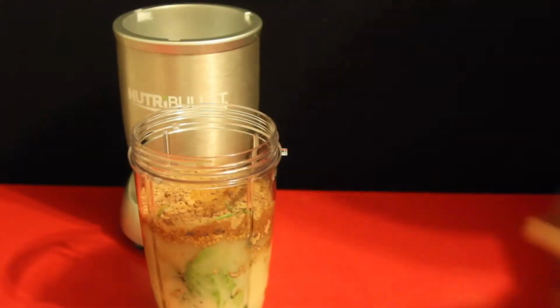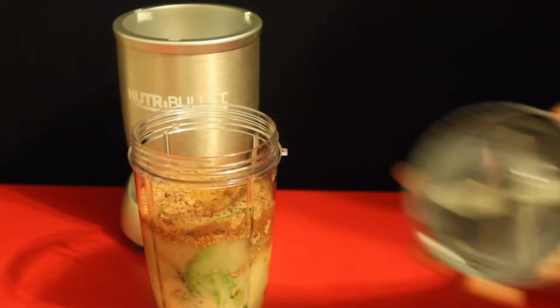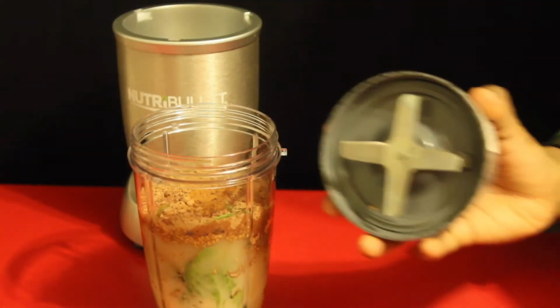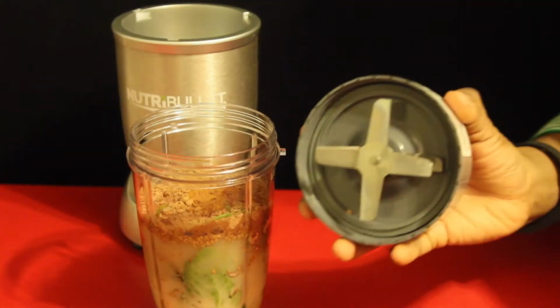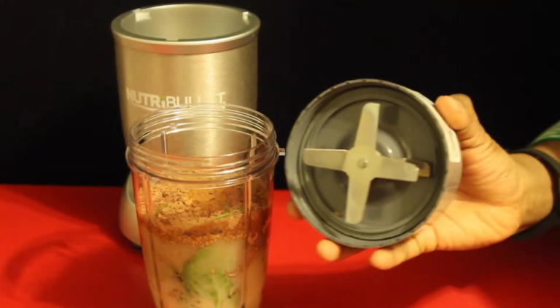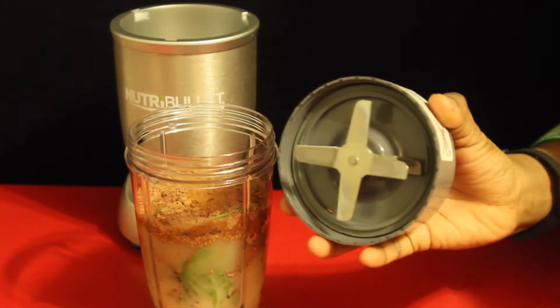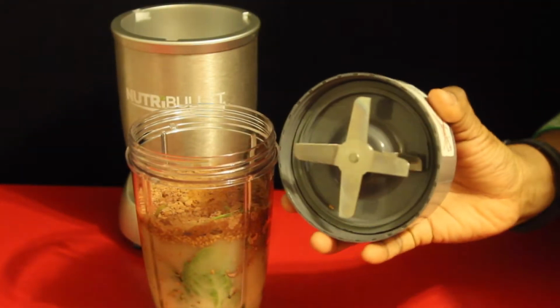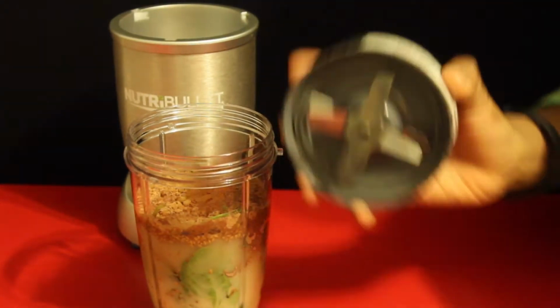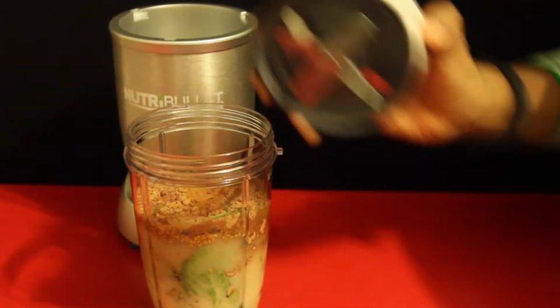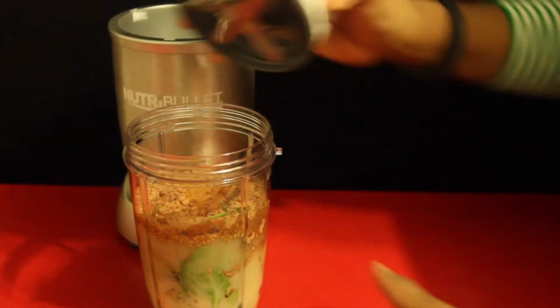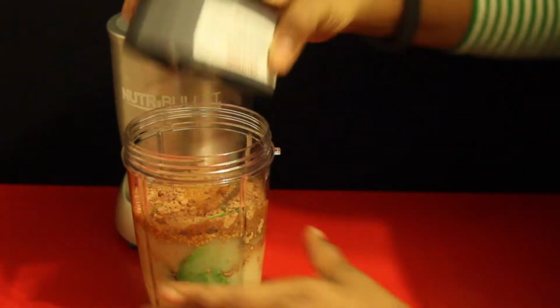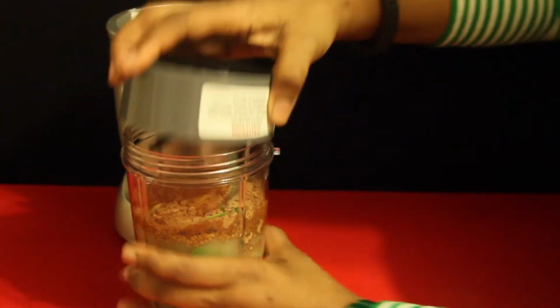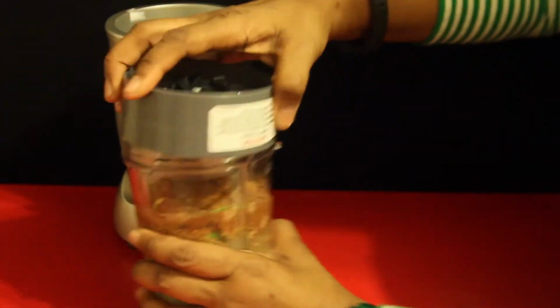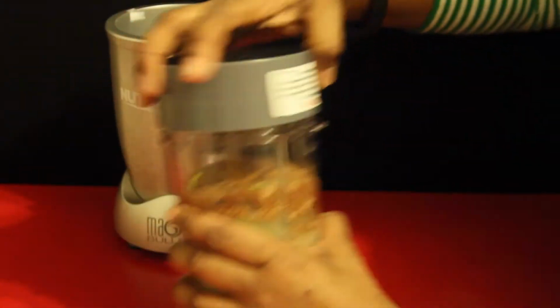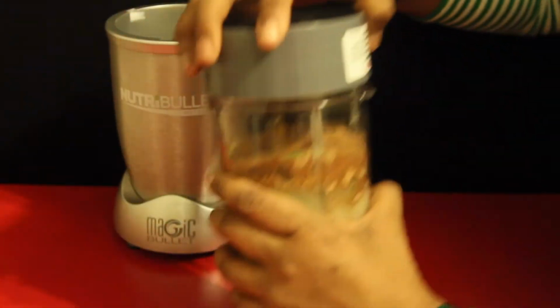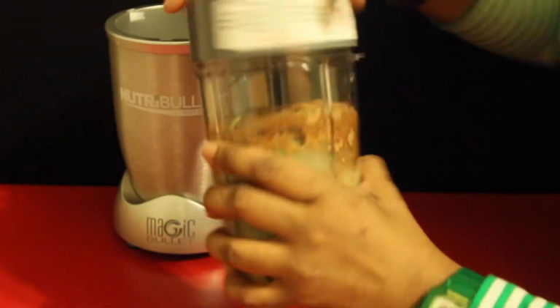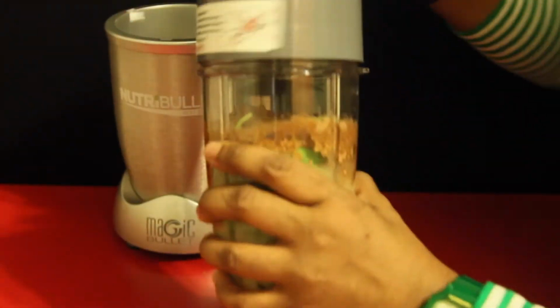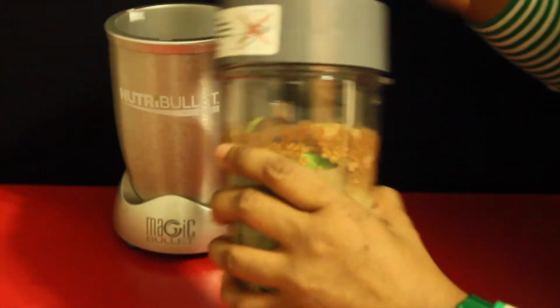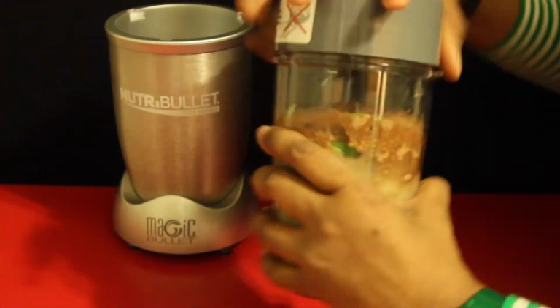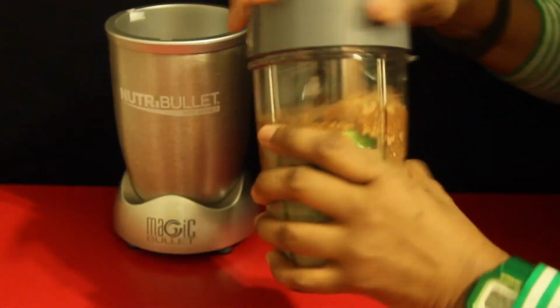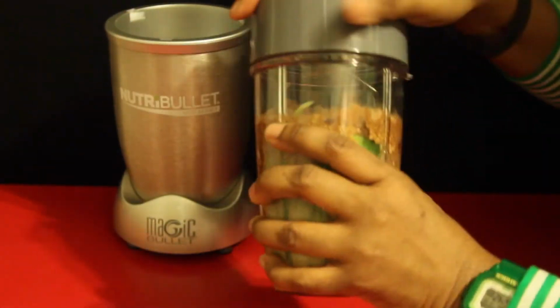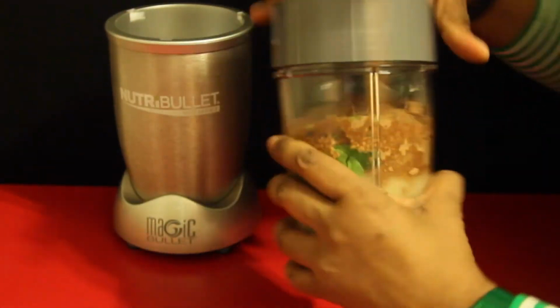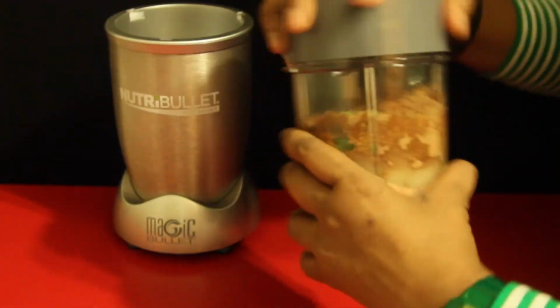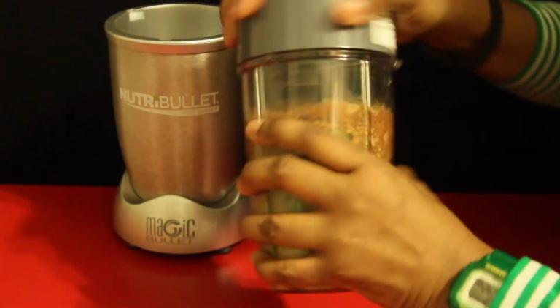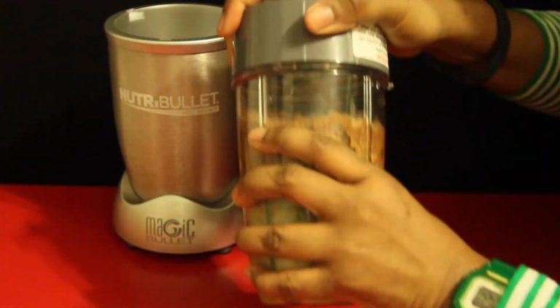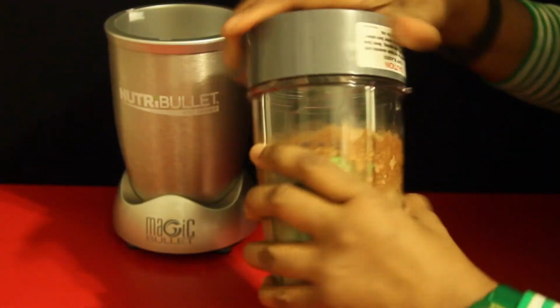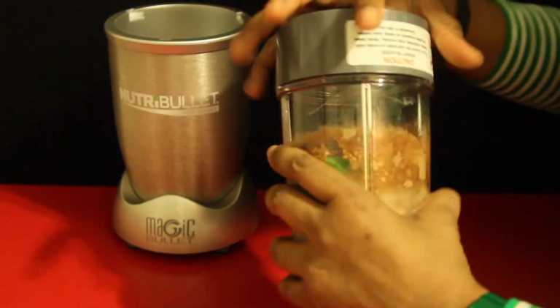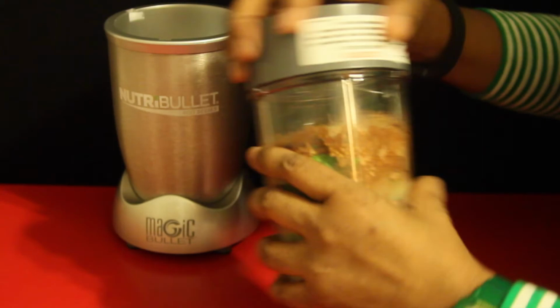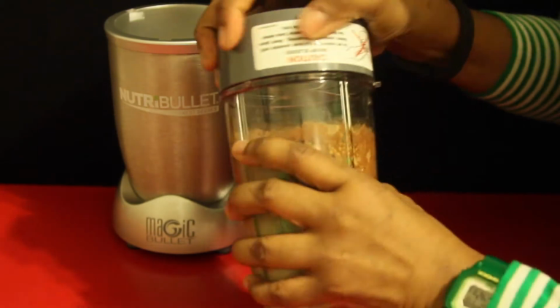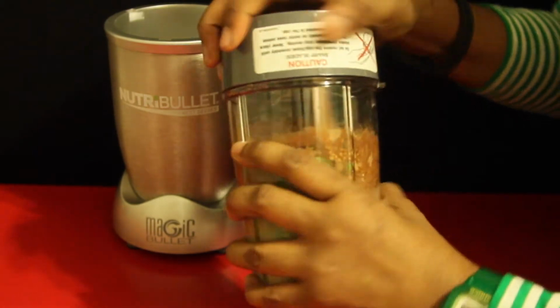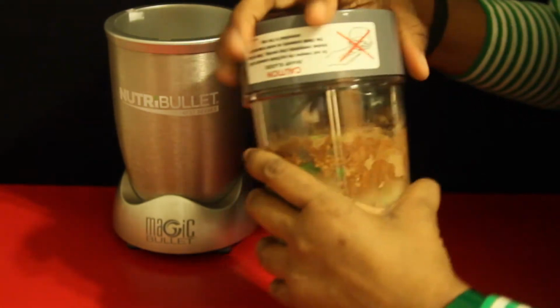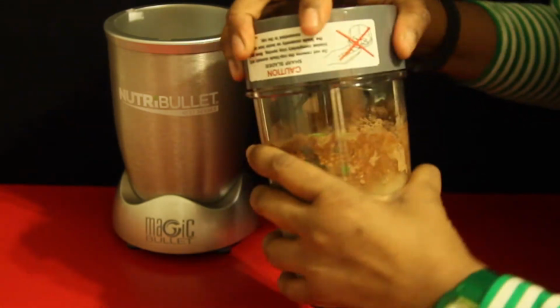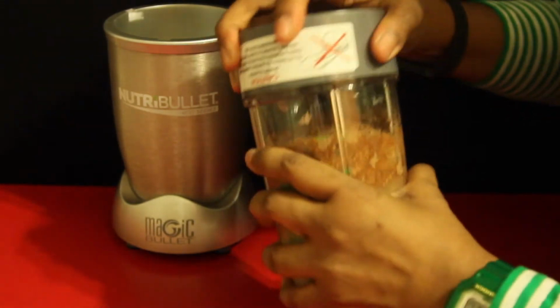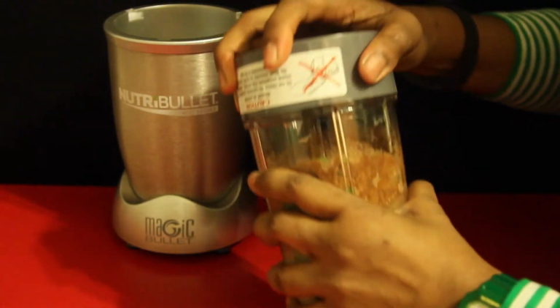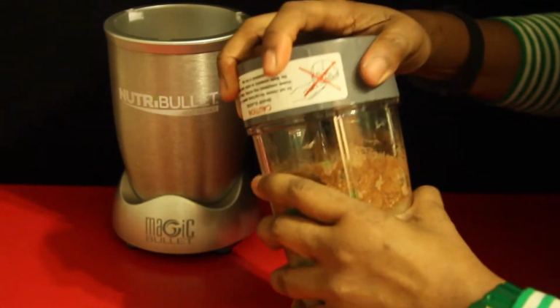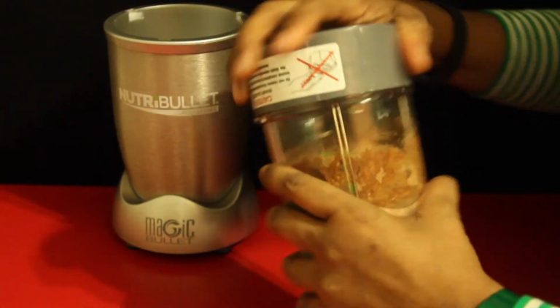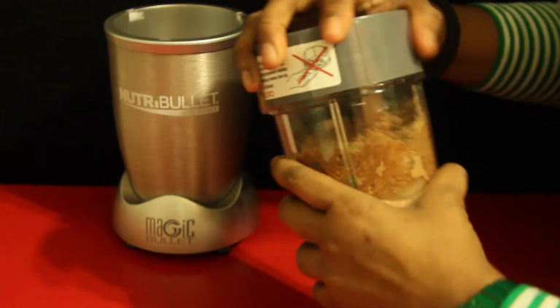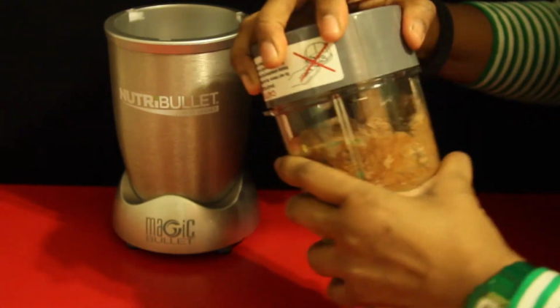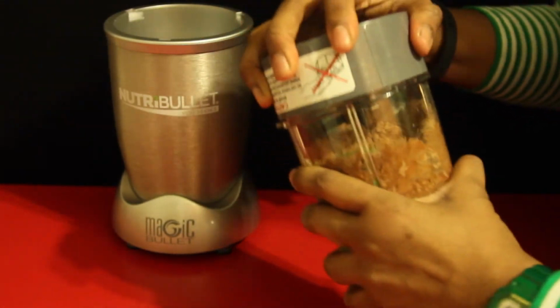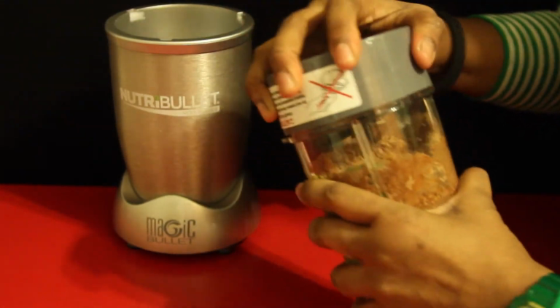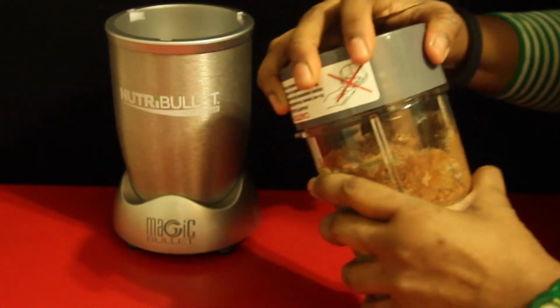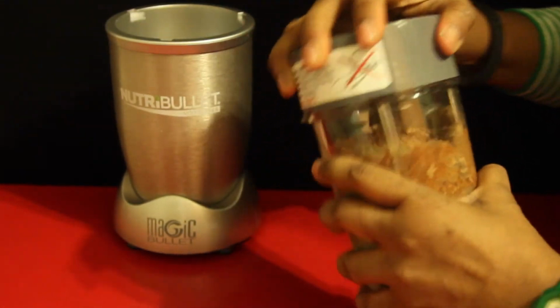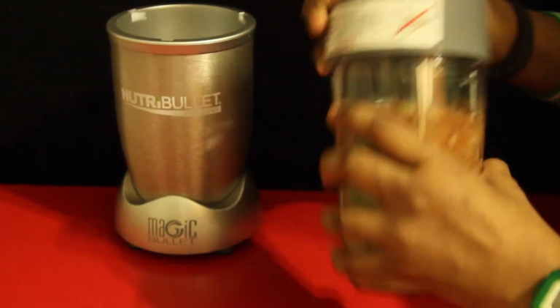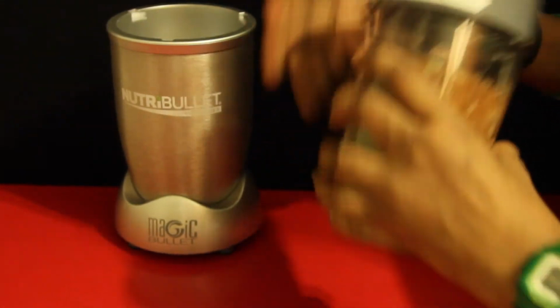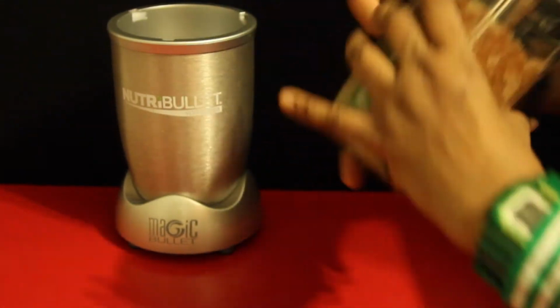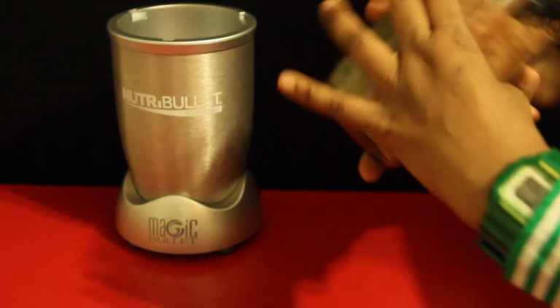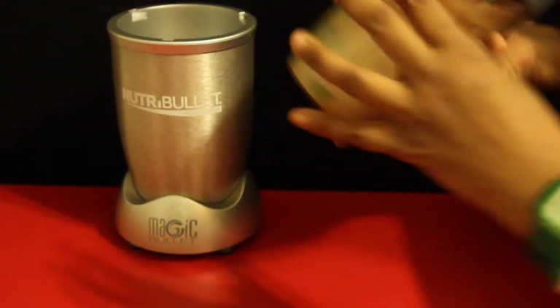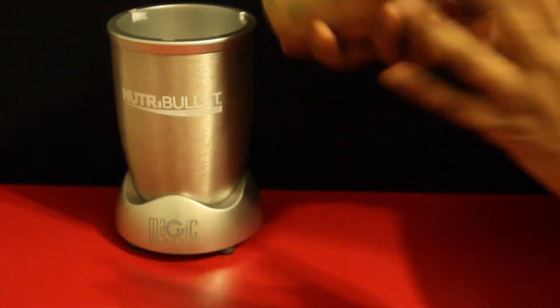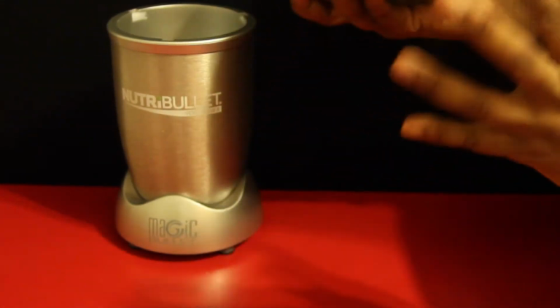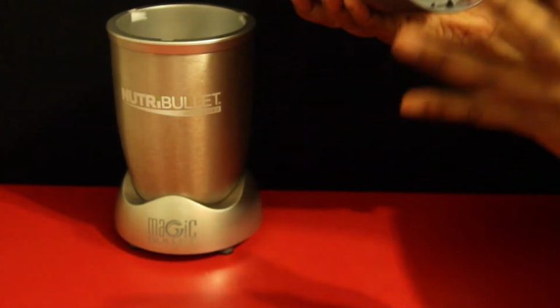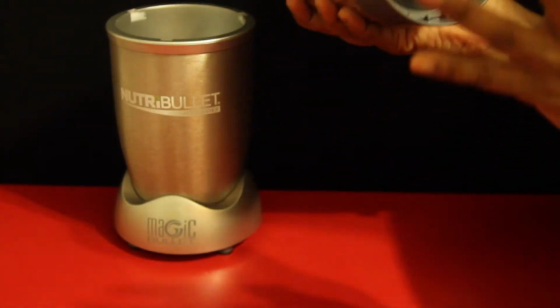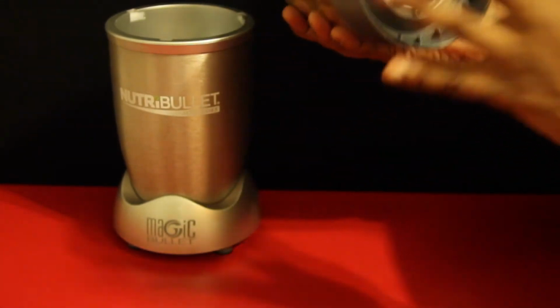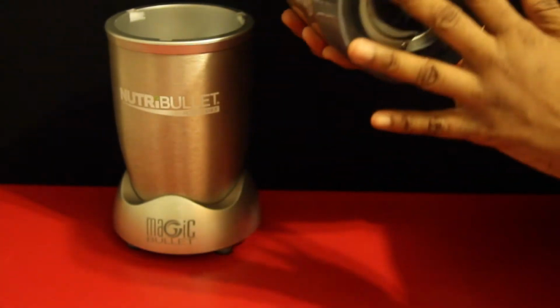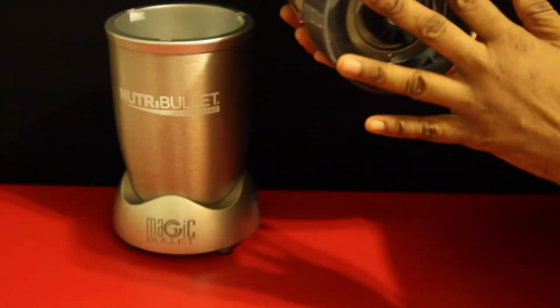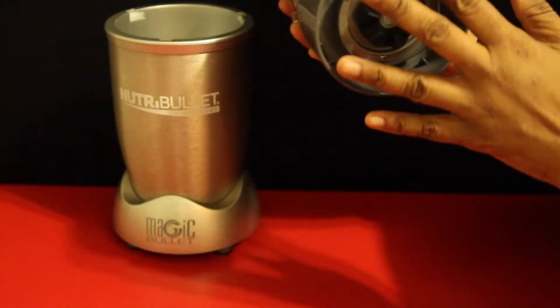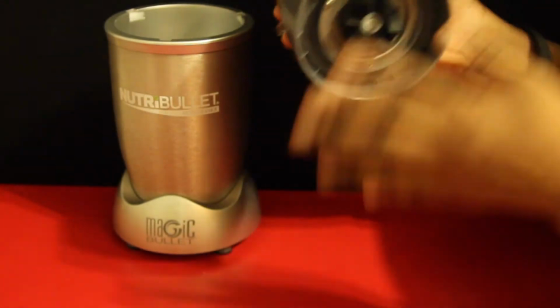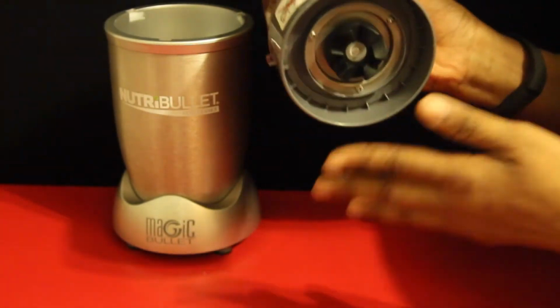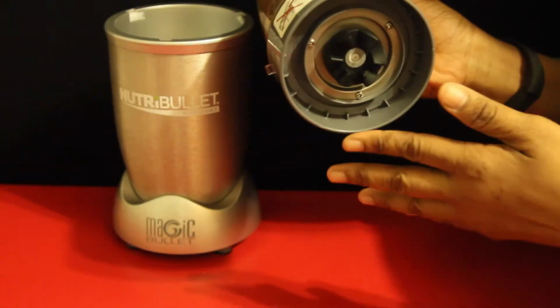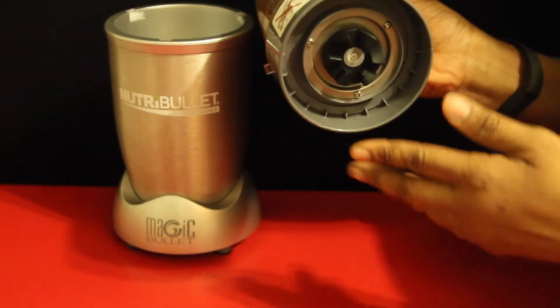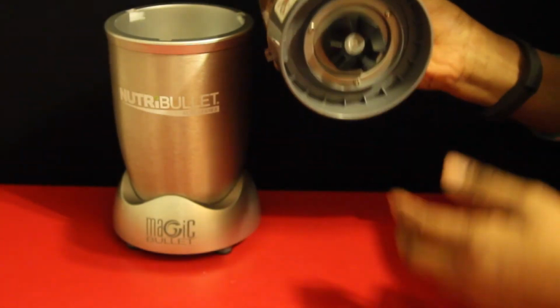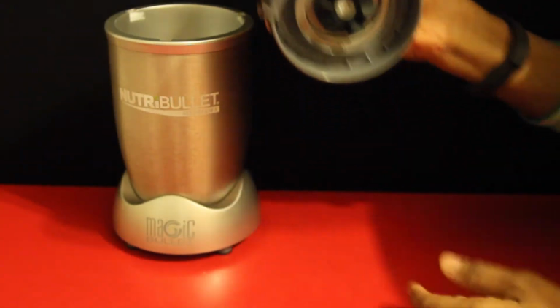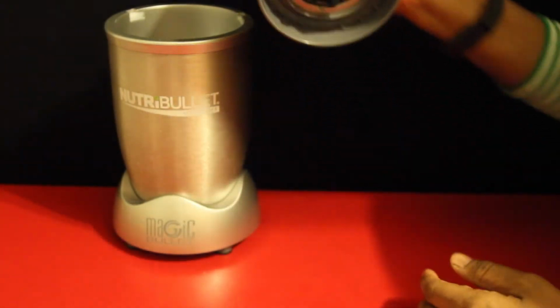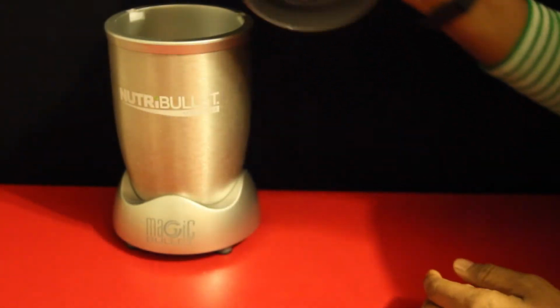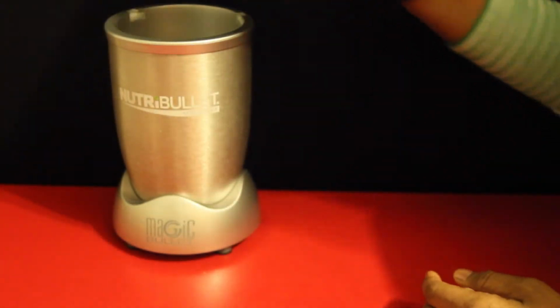Using the extractor blades or the high speed blender of your choice, you're going to blend this until it's nice and smooth.